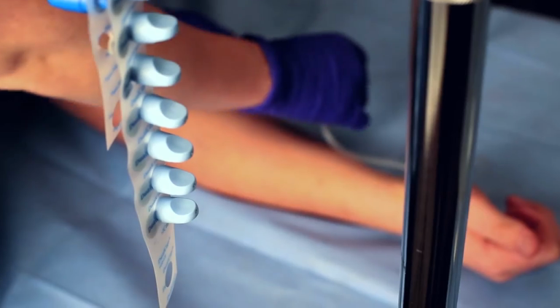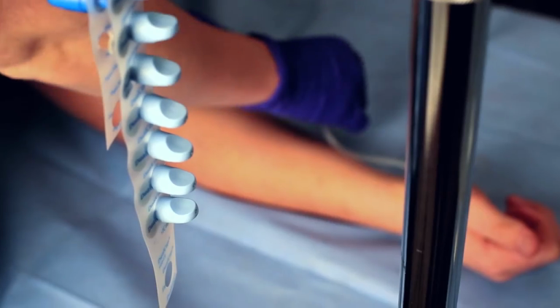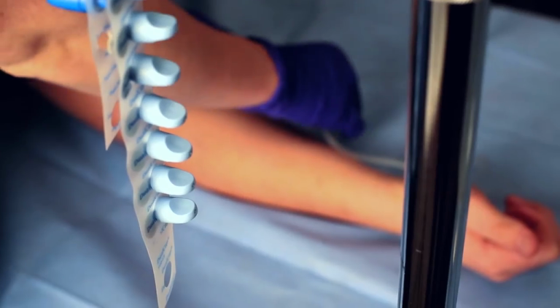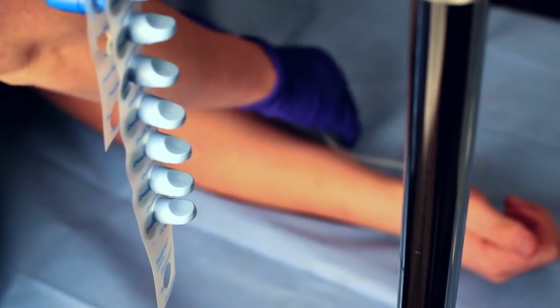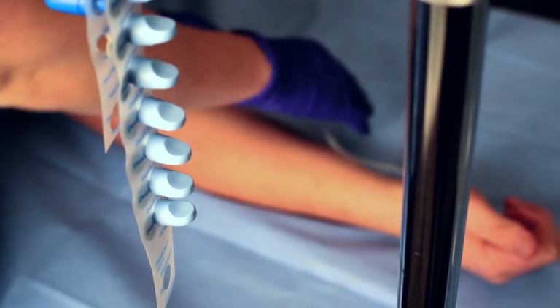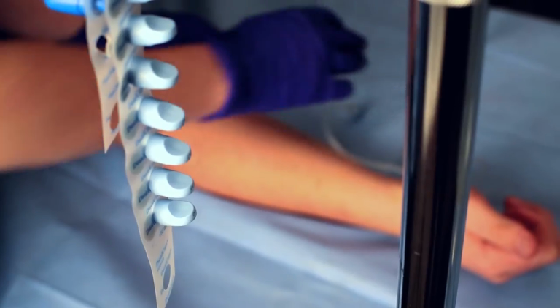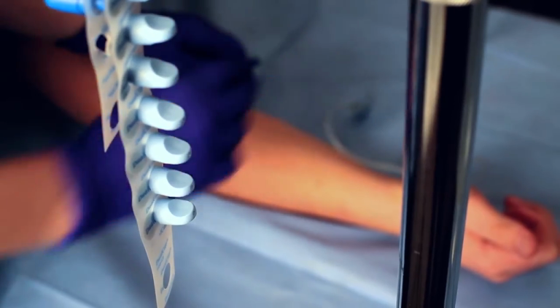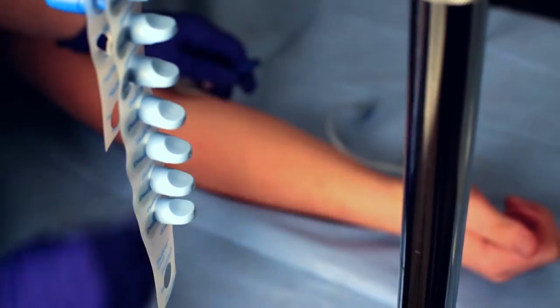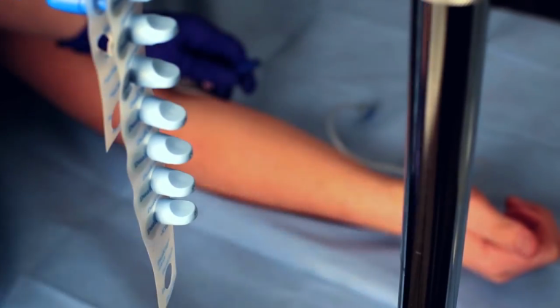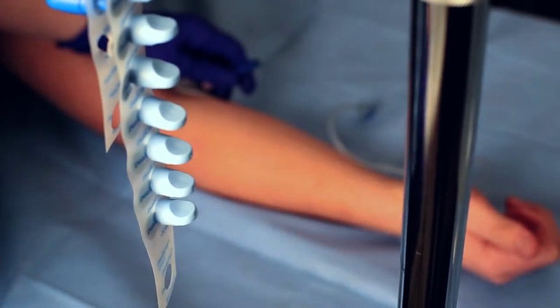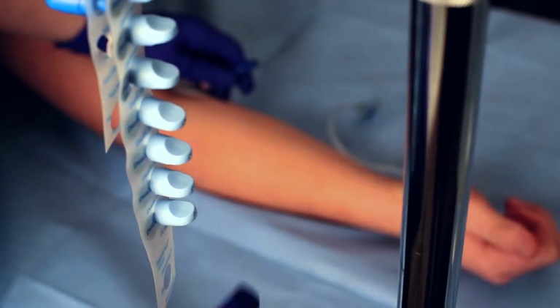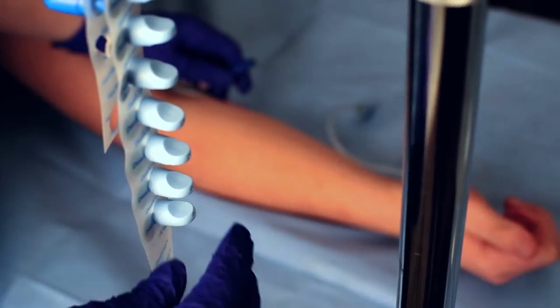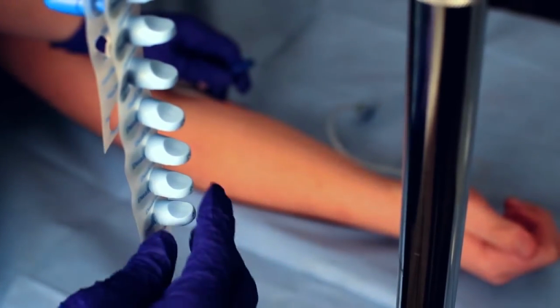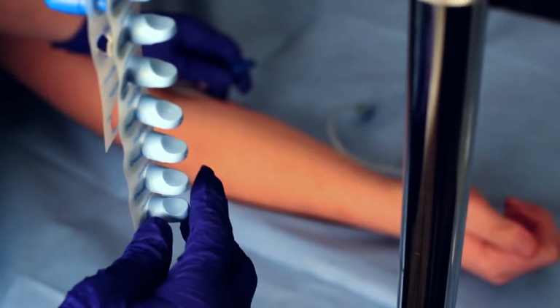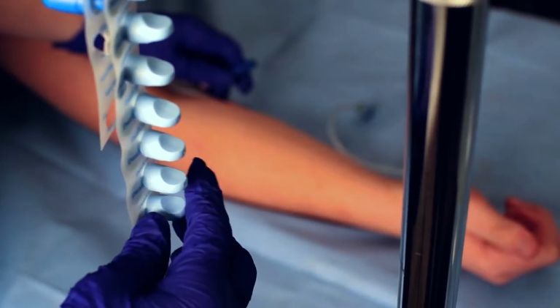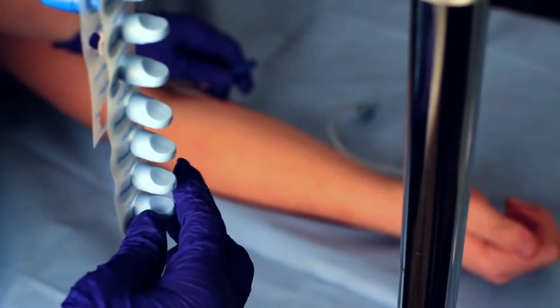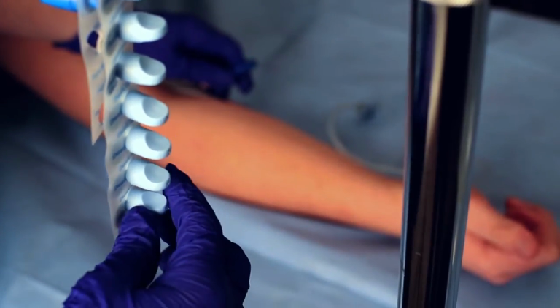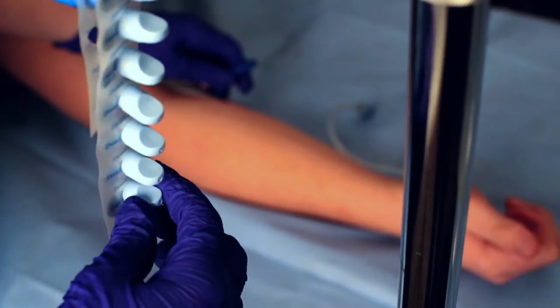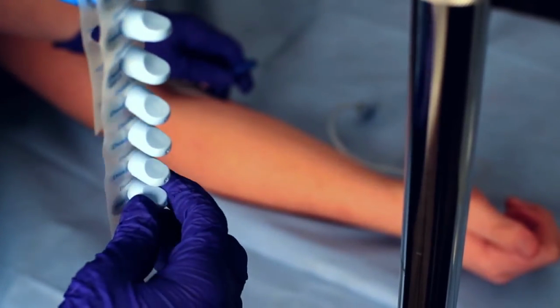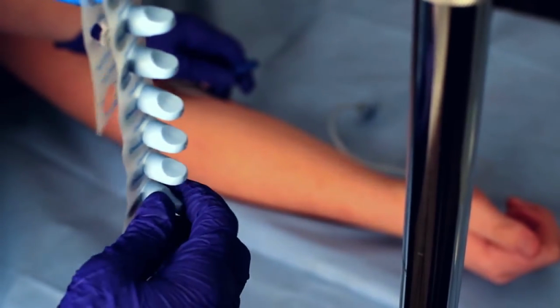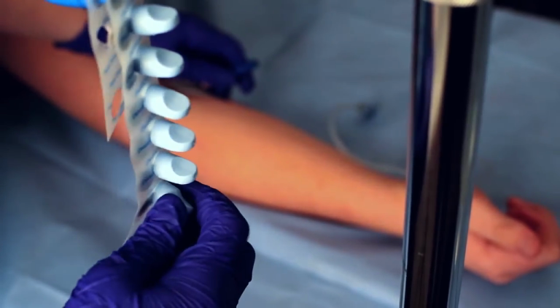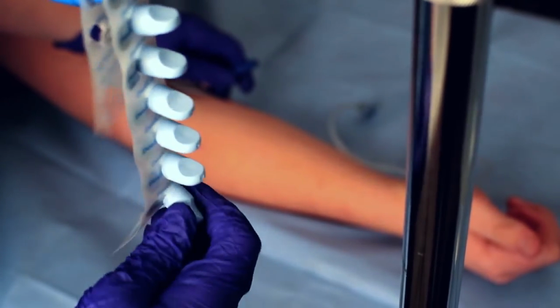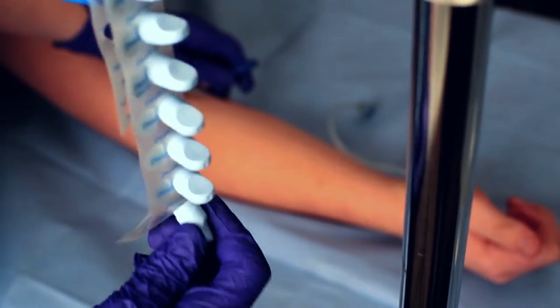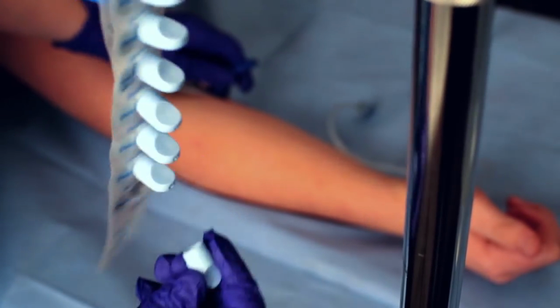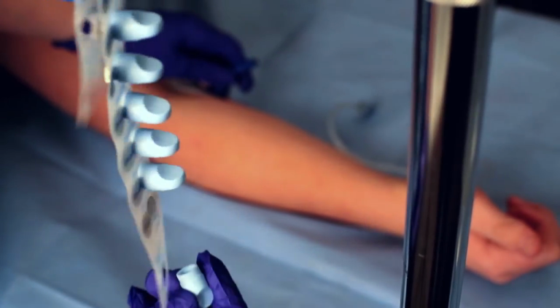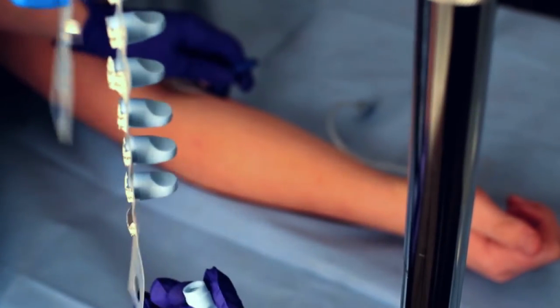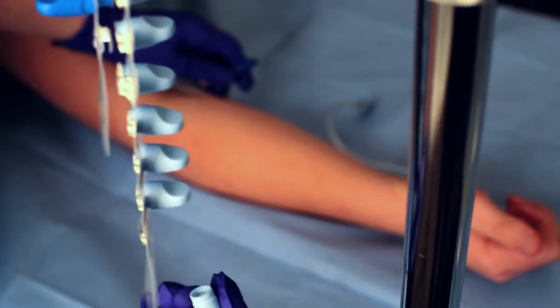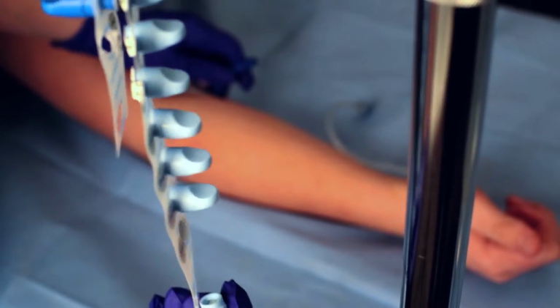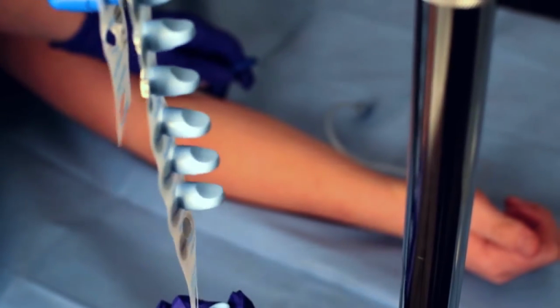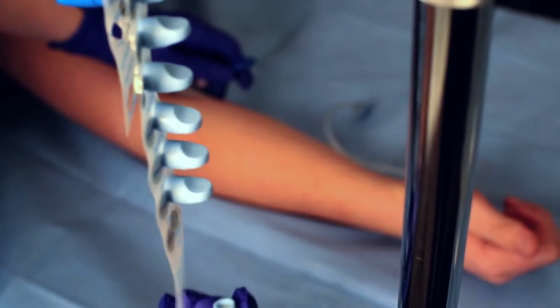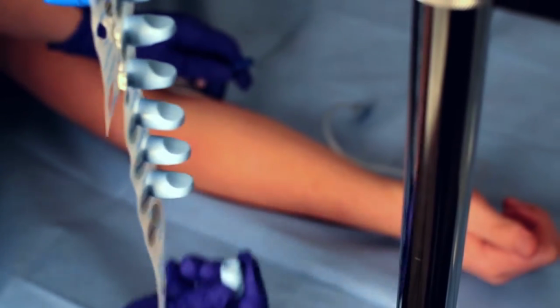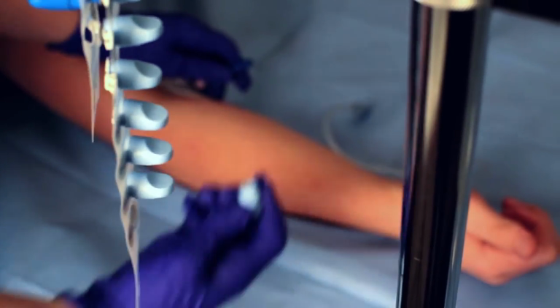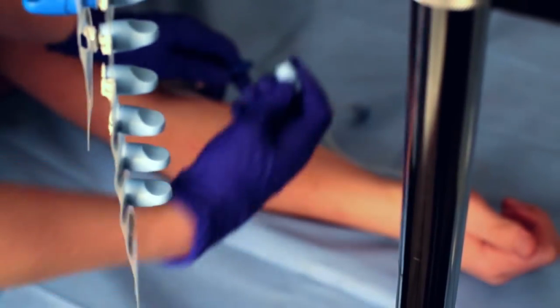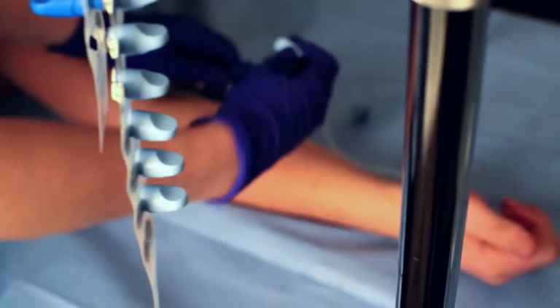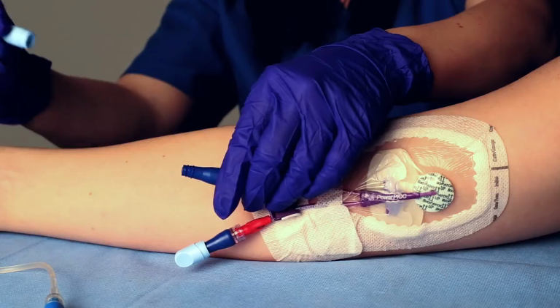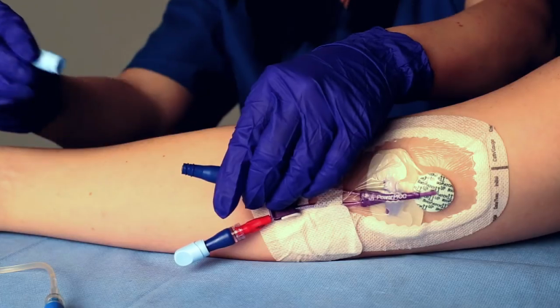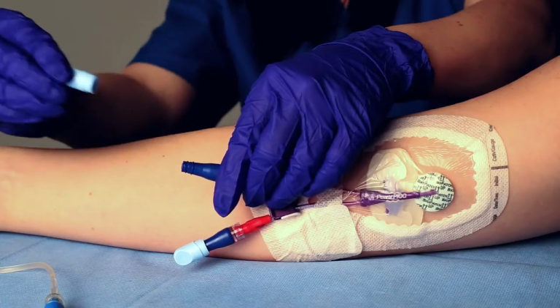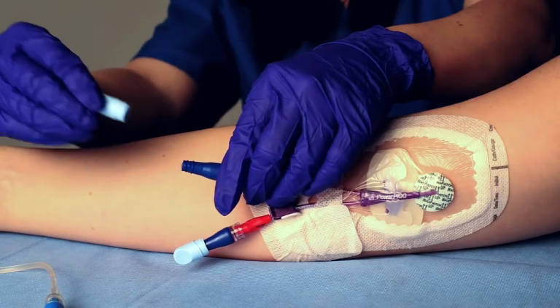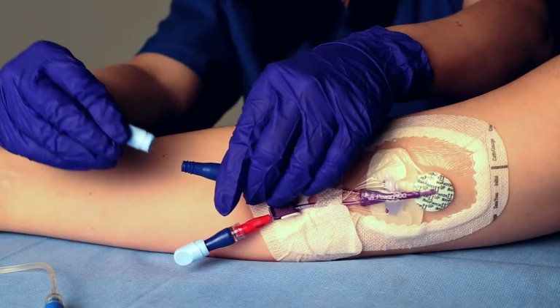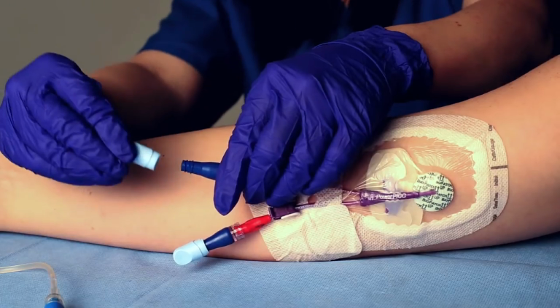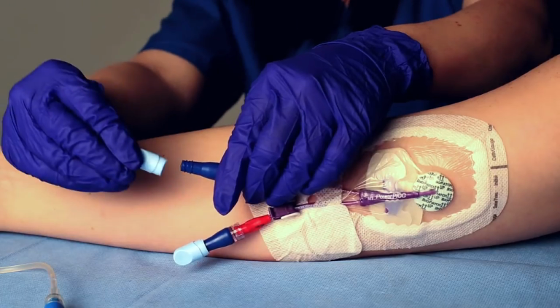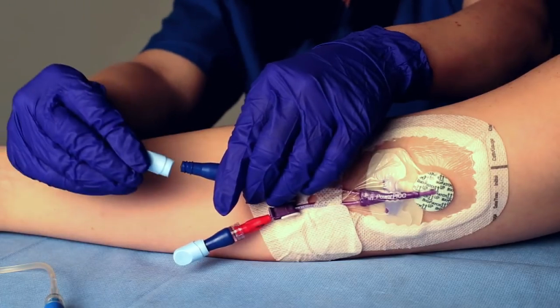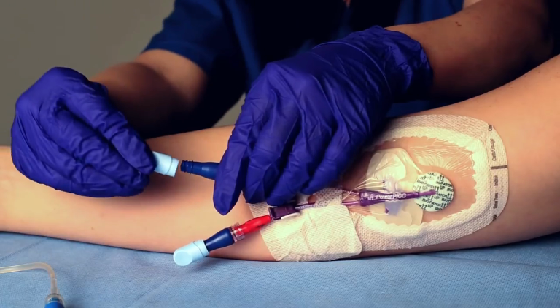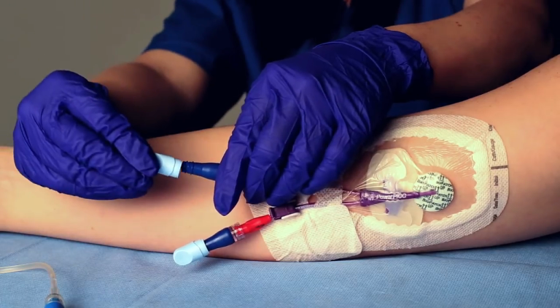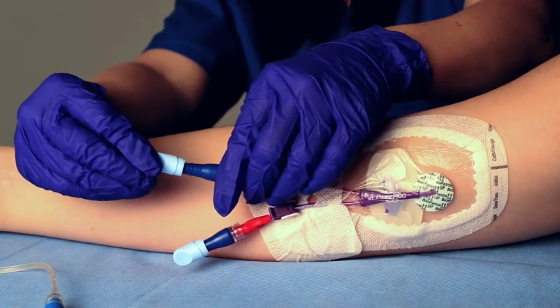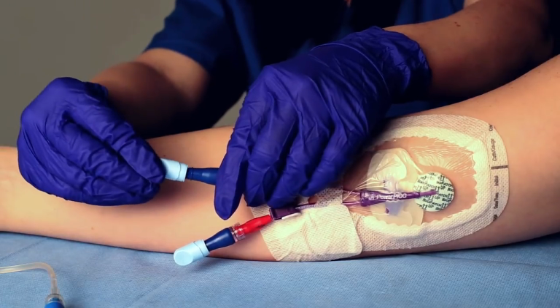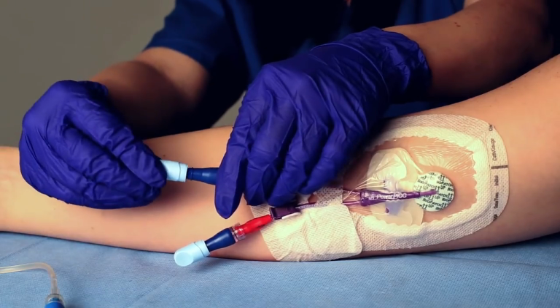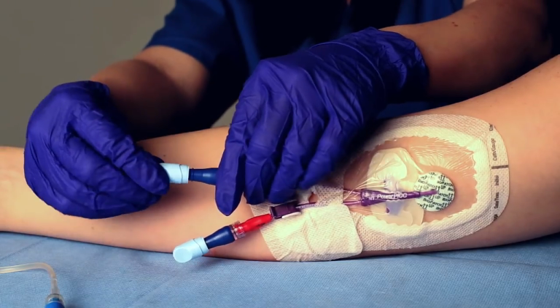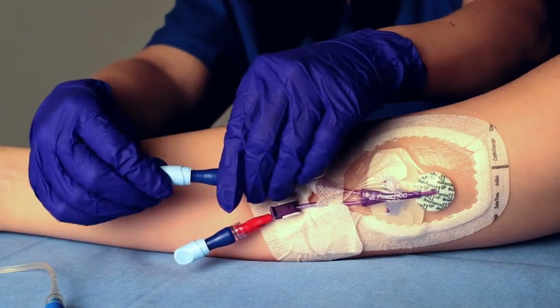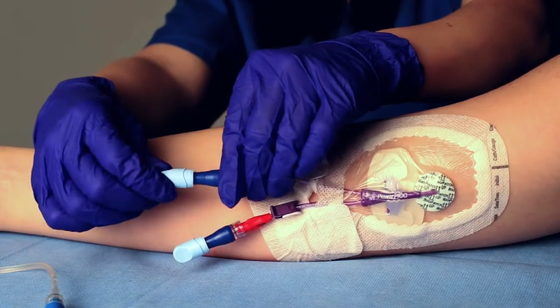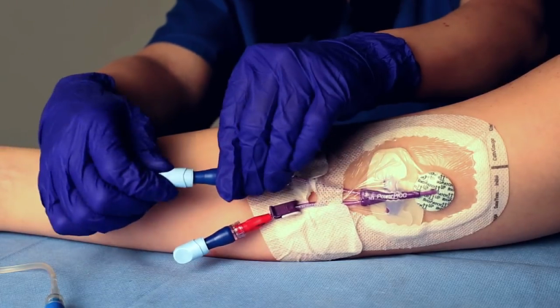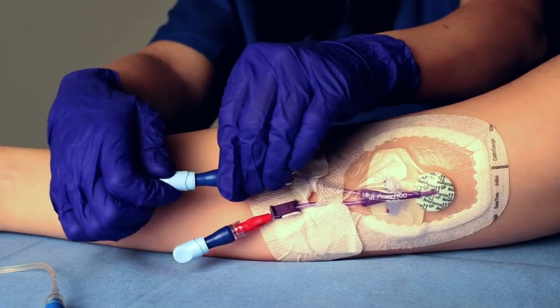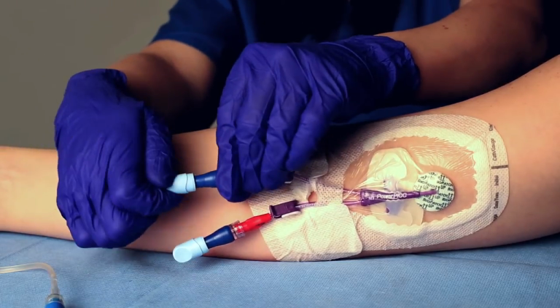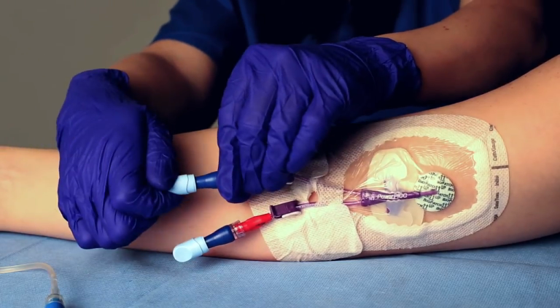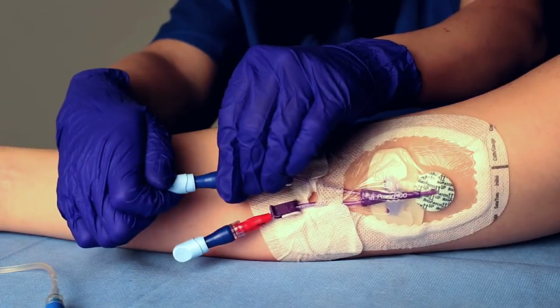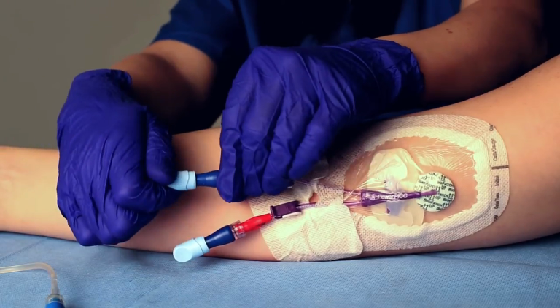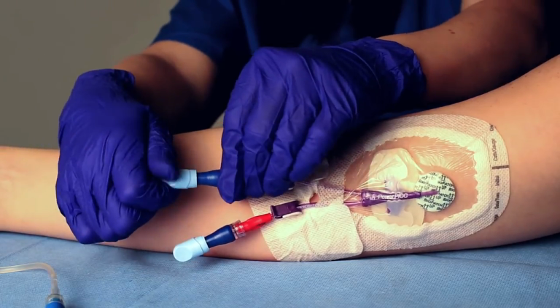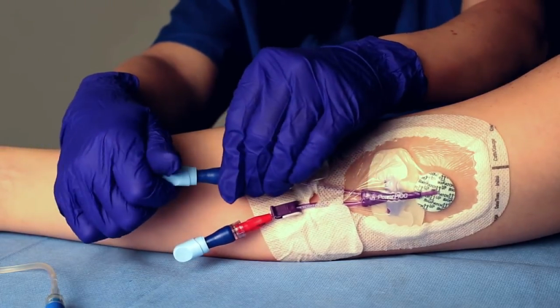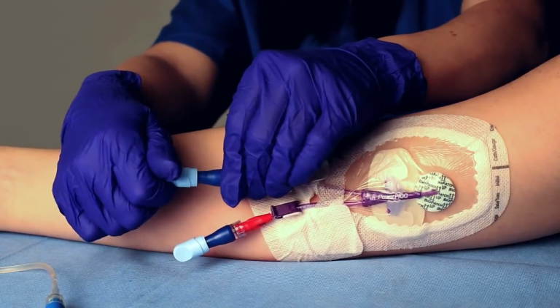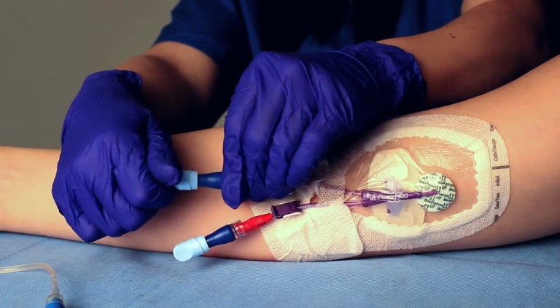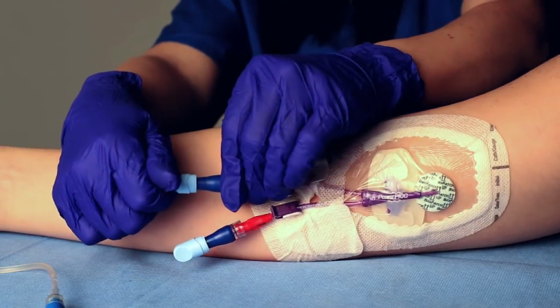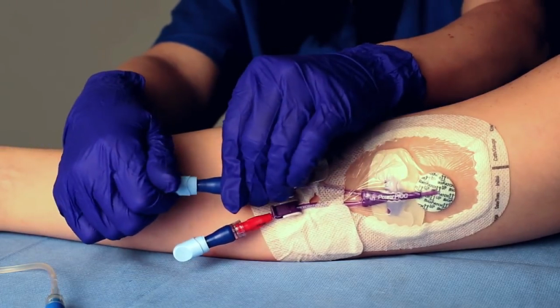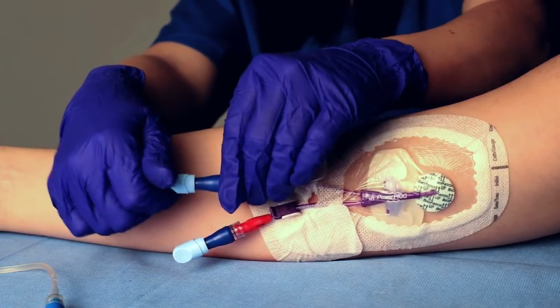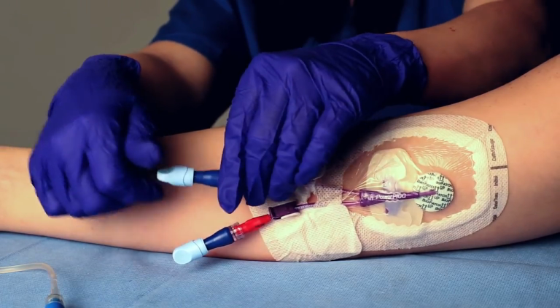Grasp the light blue dual cap and remove from IV pole strip. Attach cap to Luer access valve by twisting until secured.